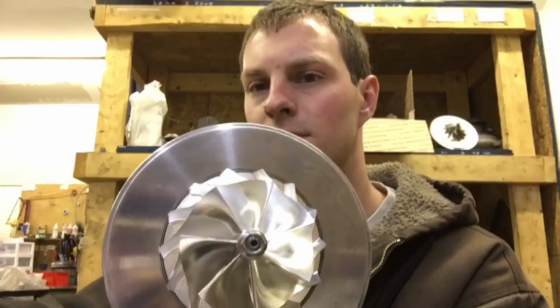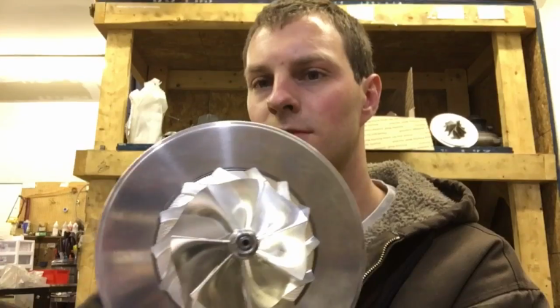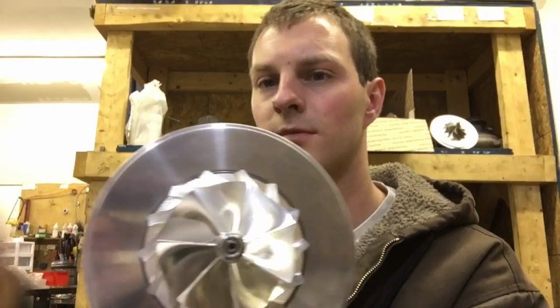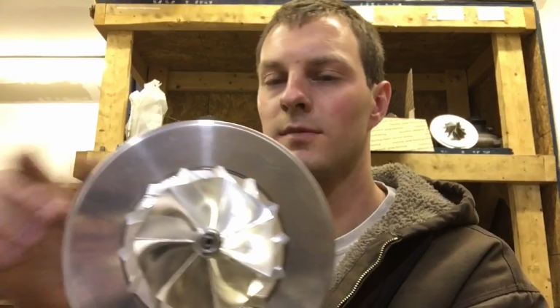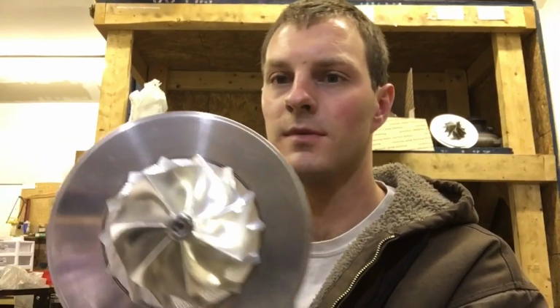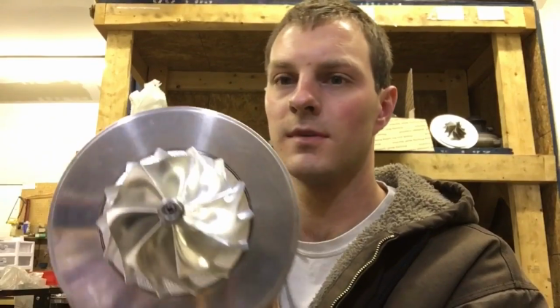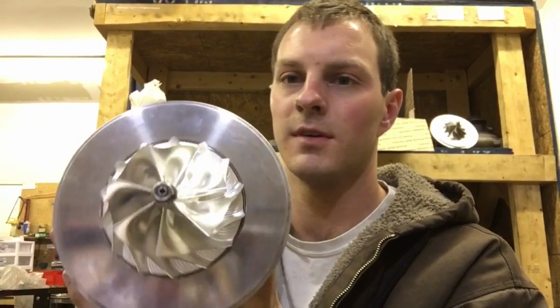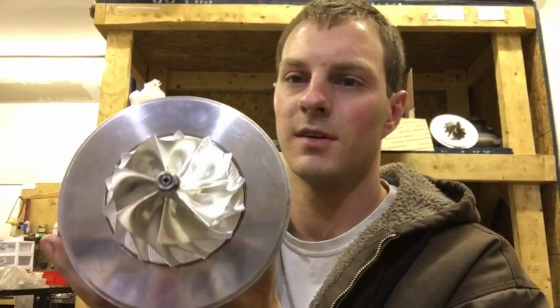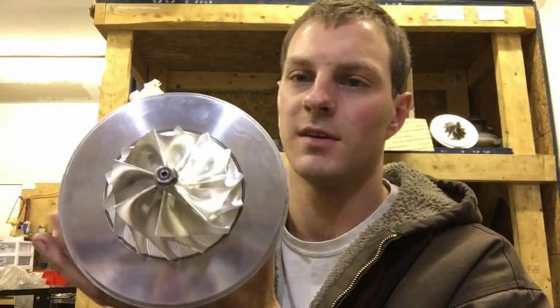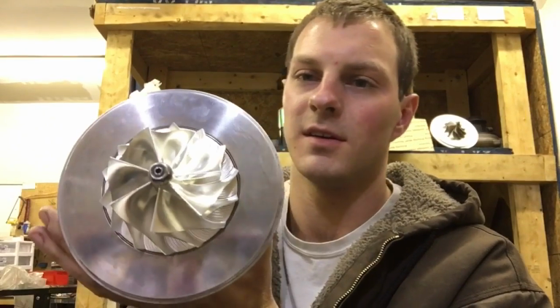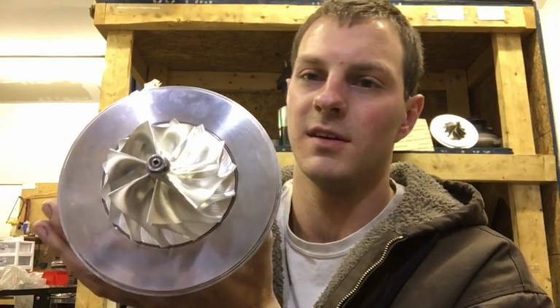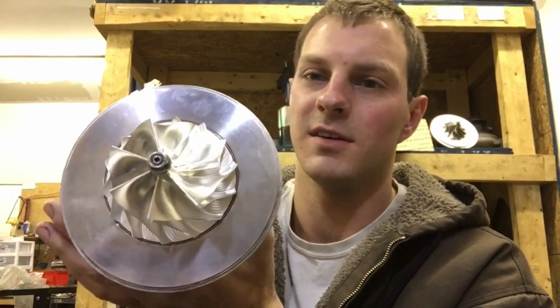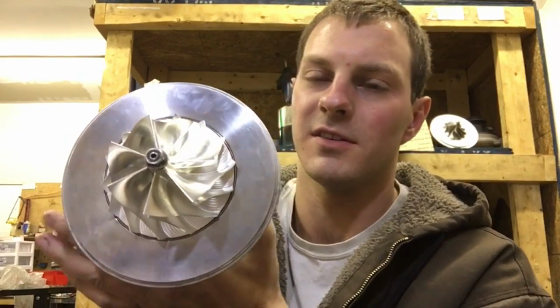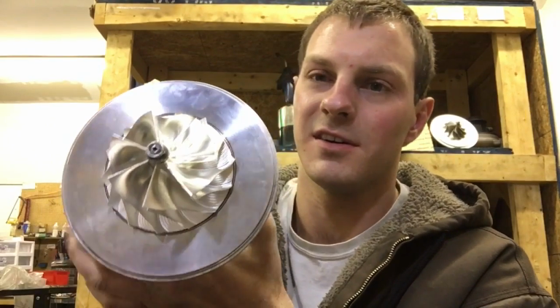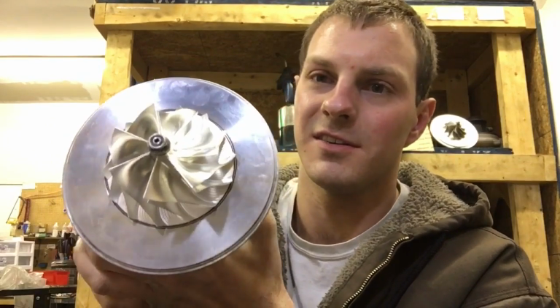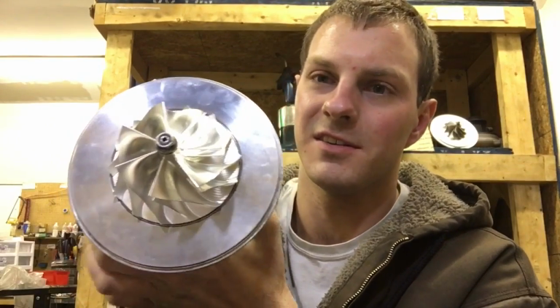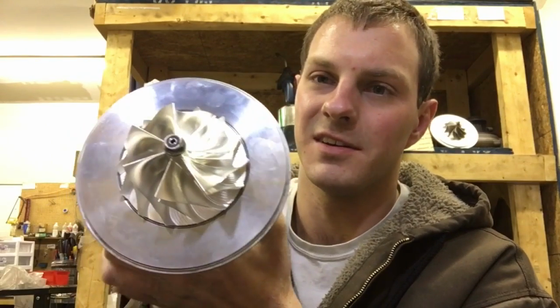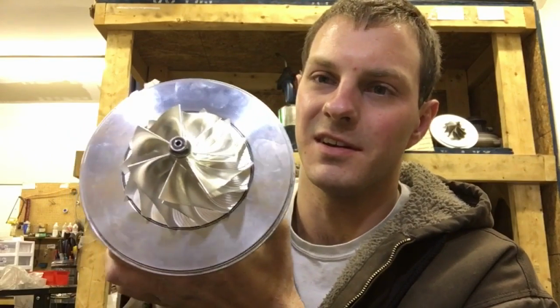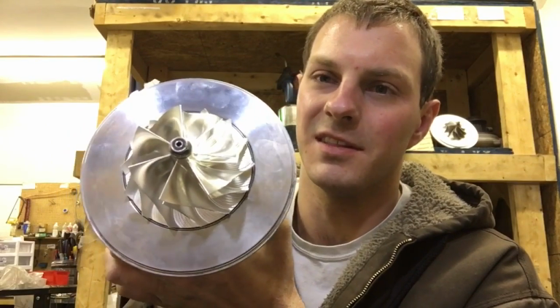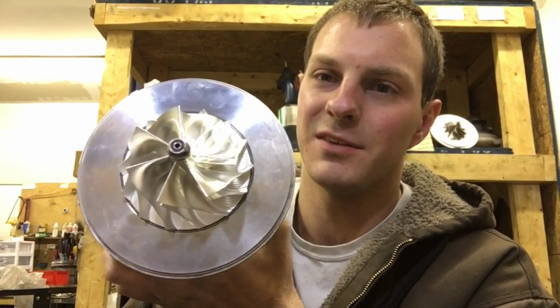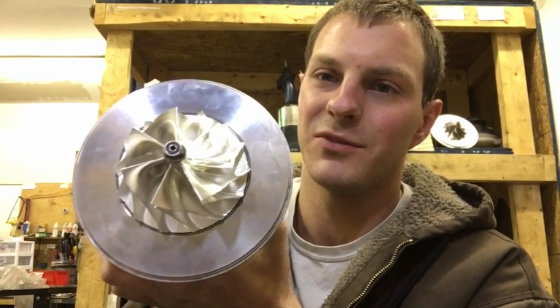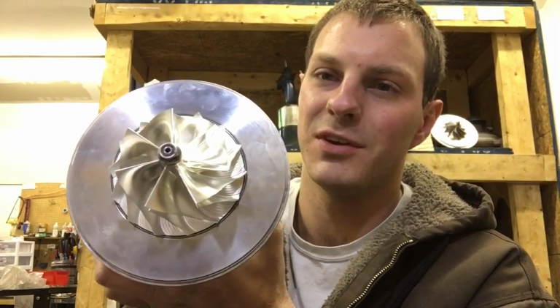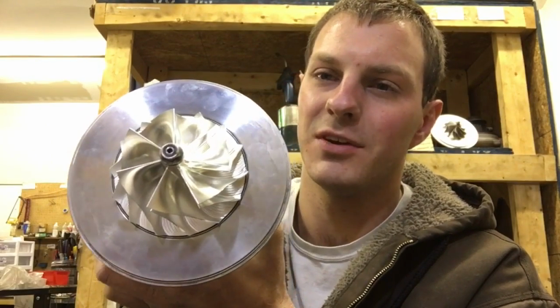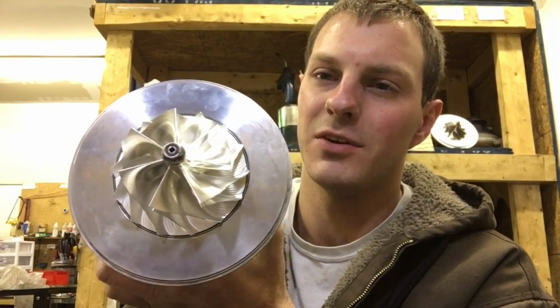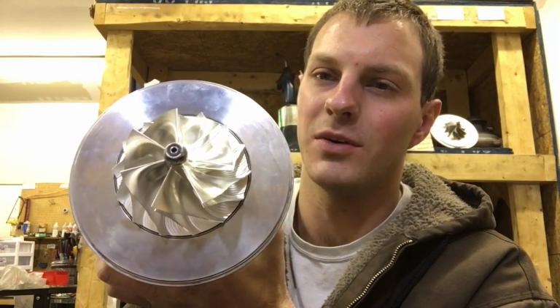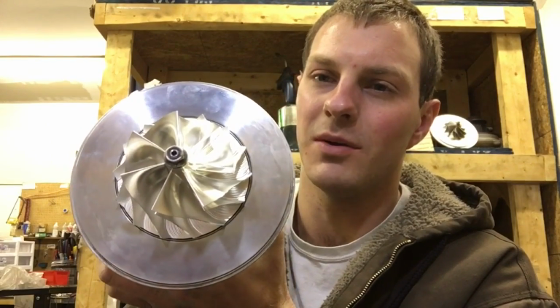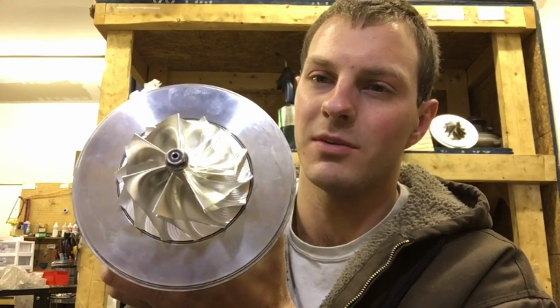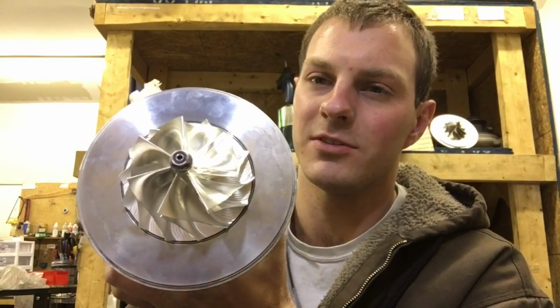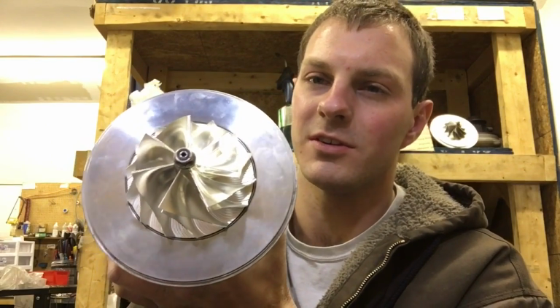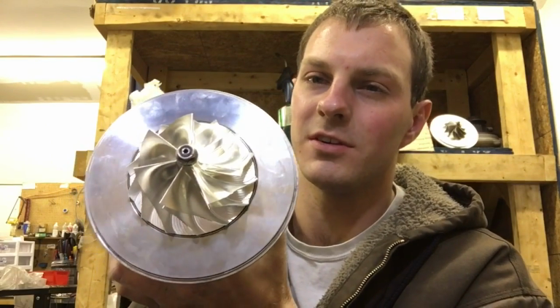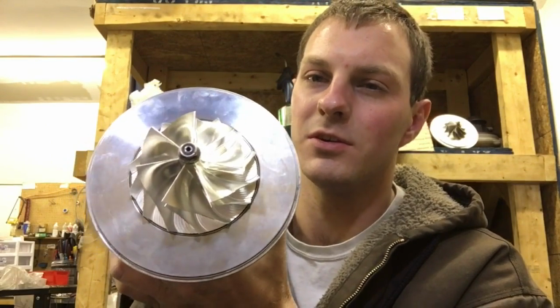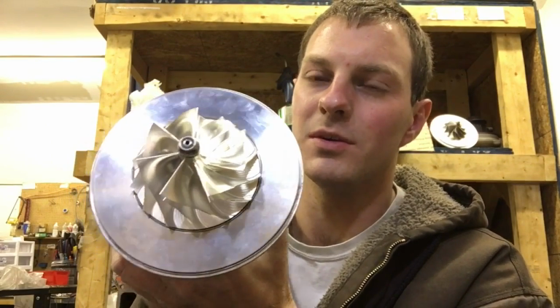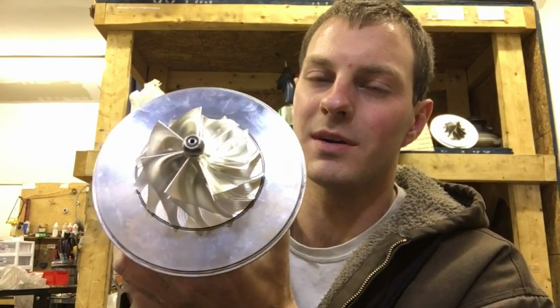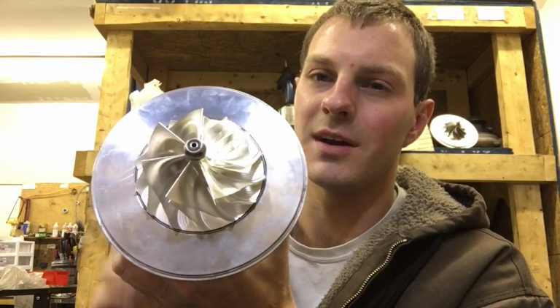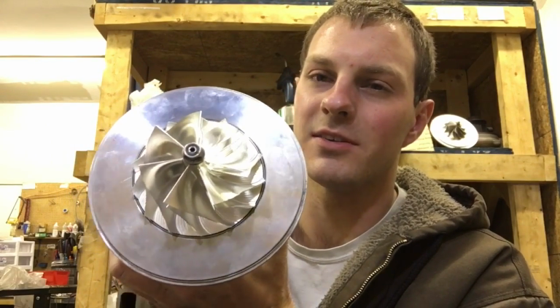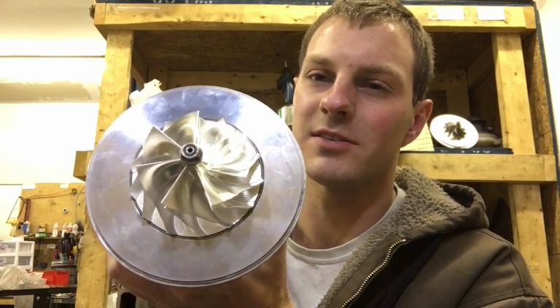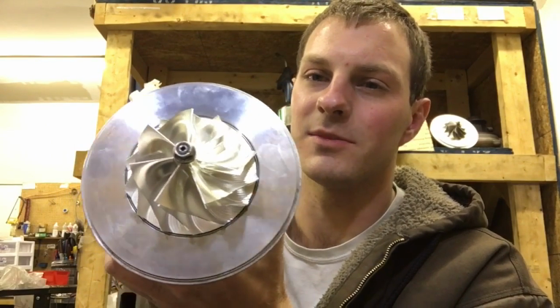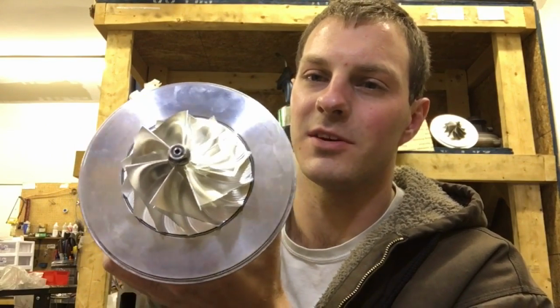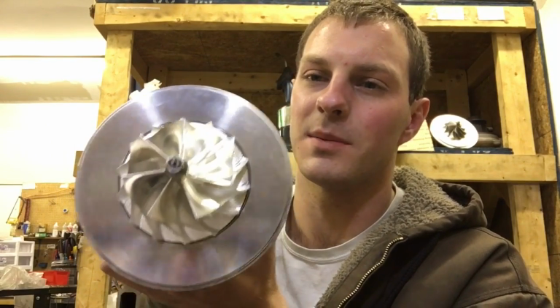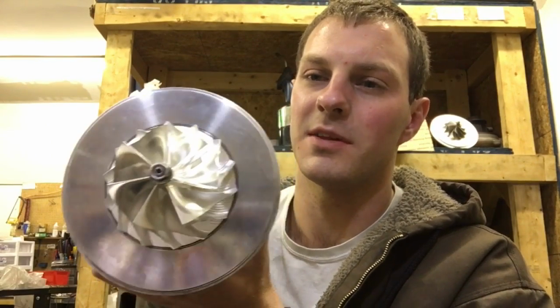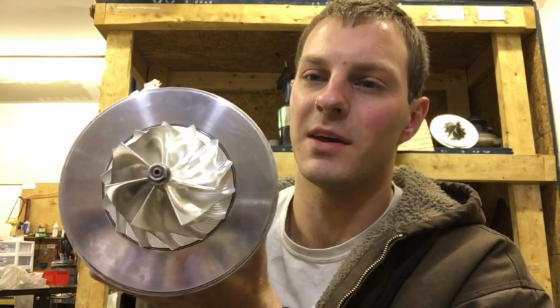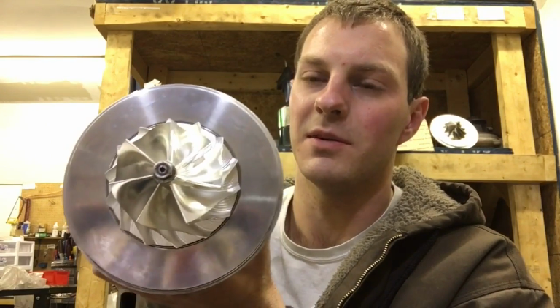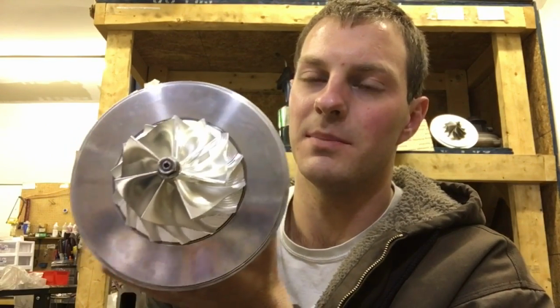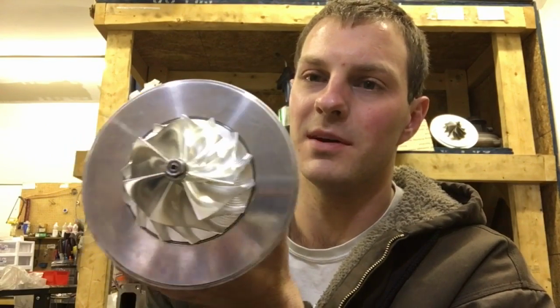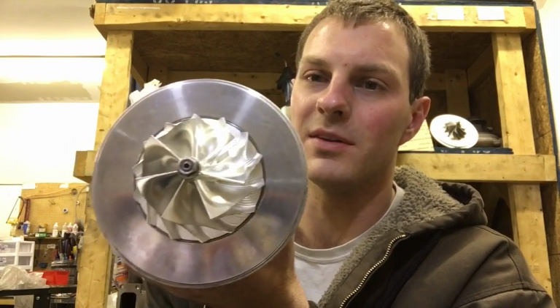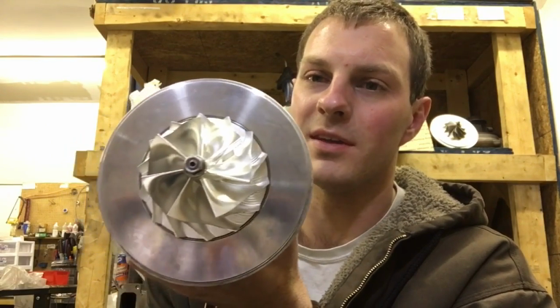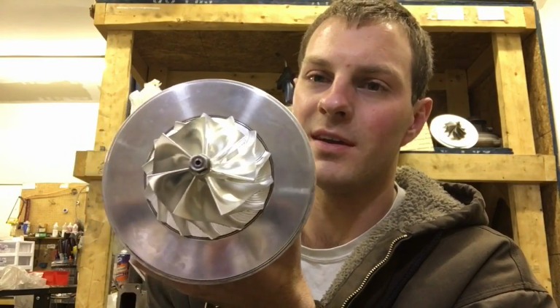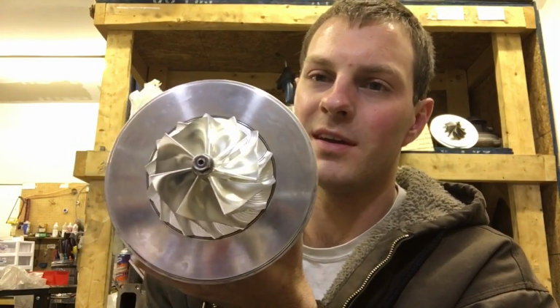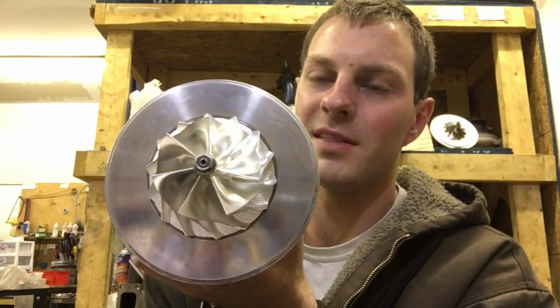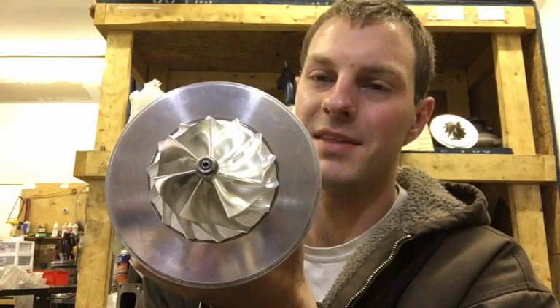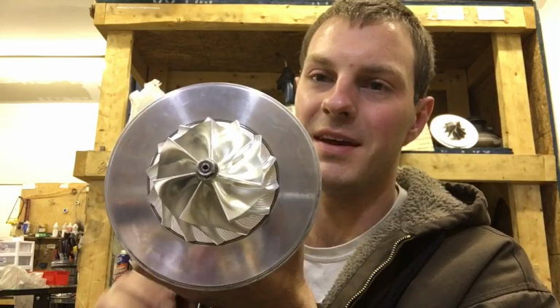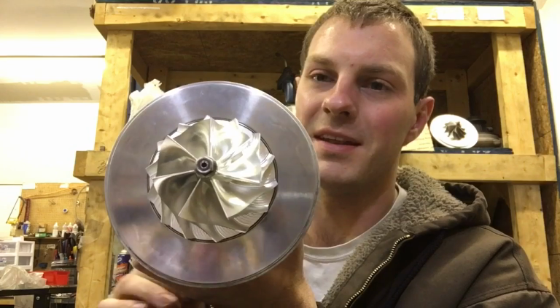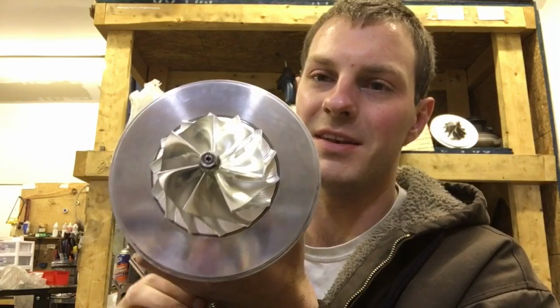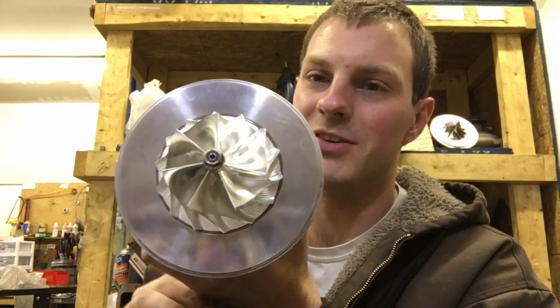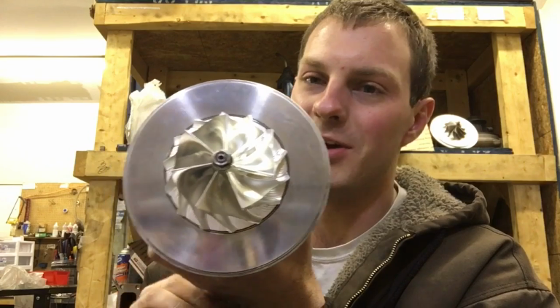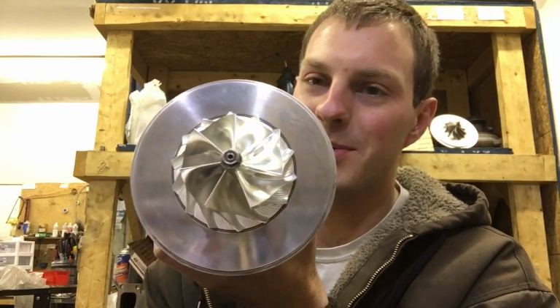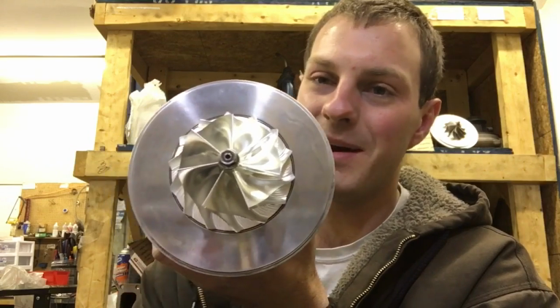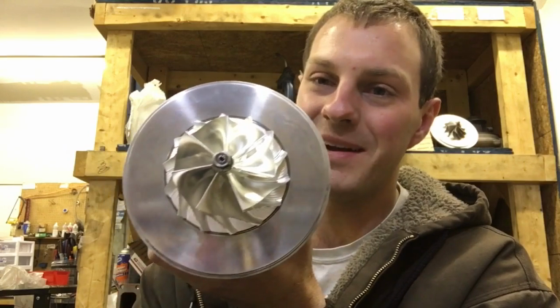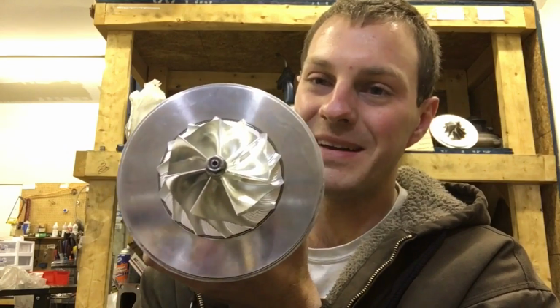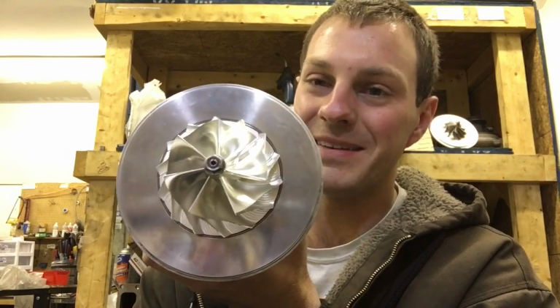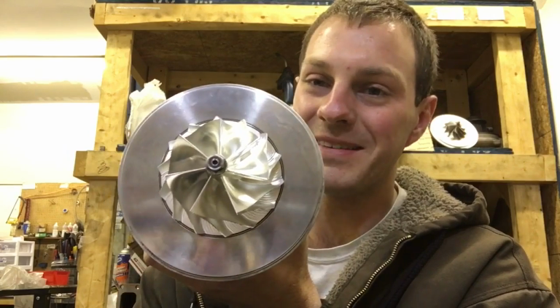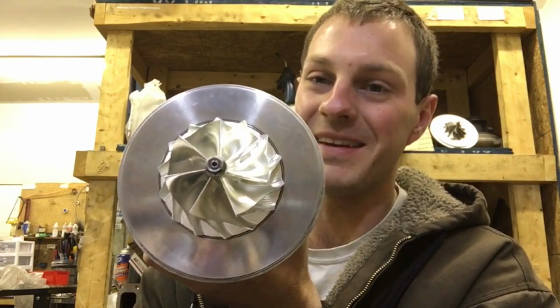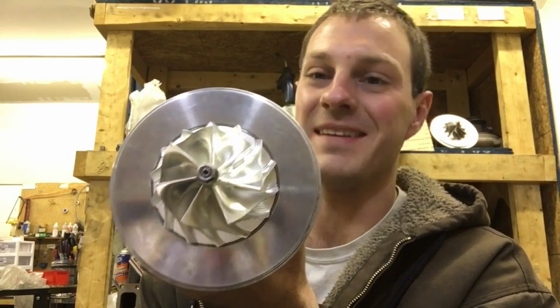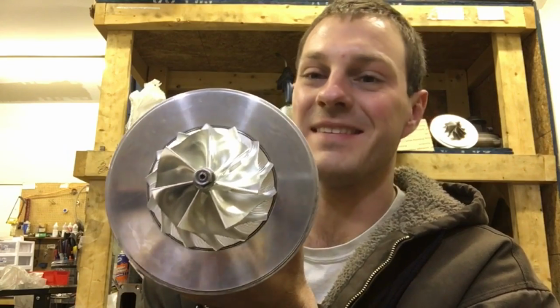Hey, it's Austin. In this video I want to show you a custom turbo that we built that nobody else has.